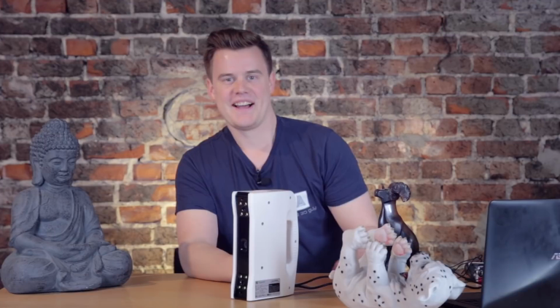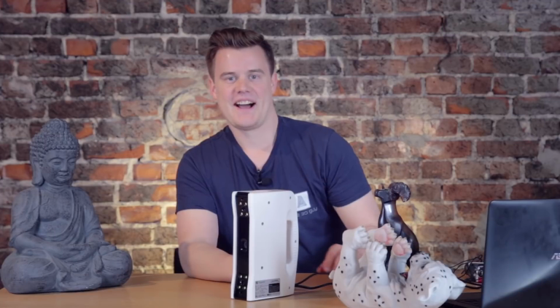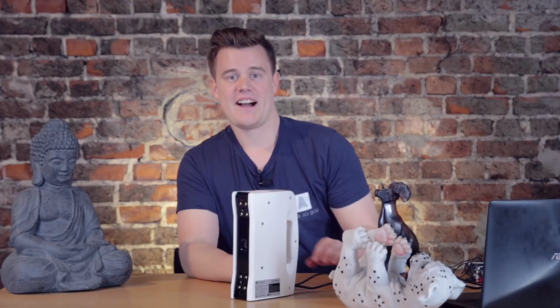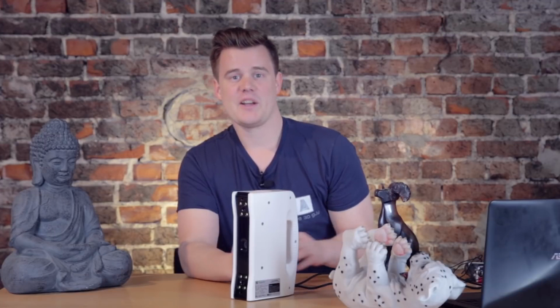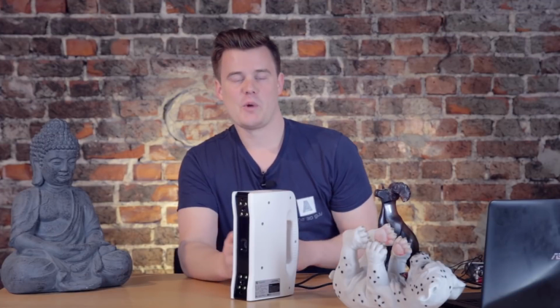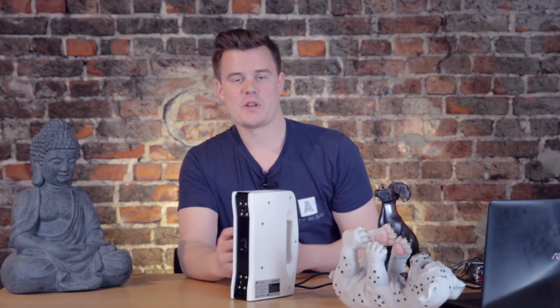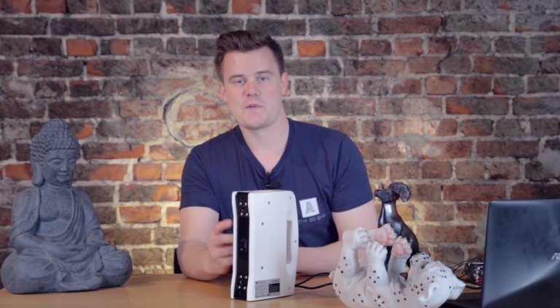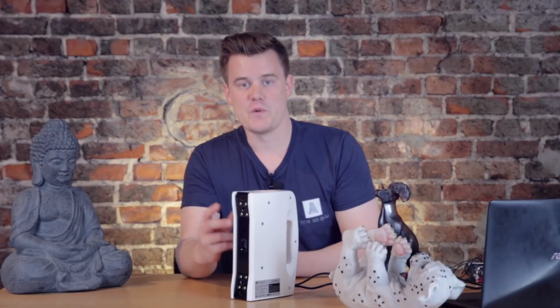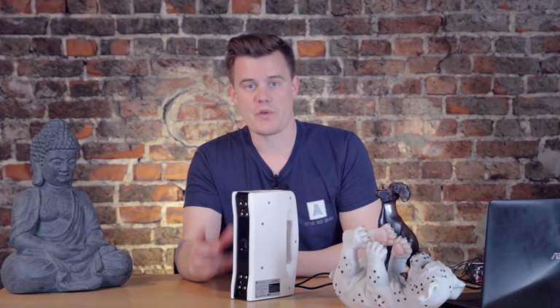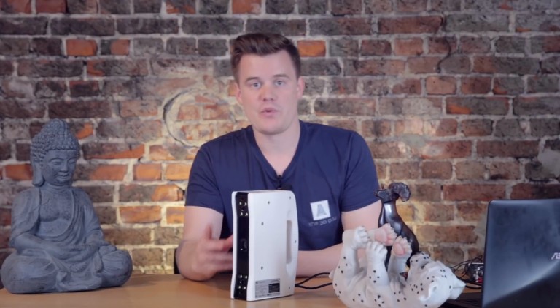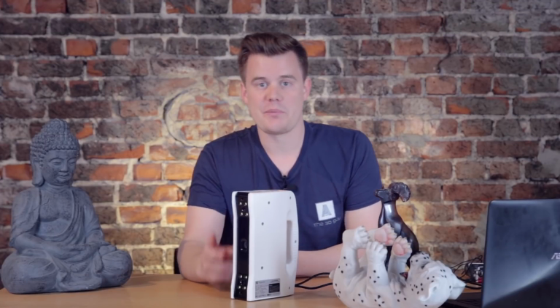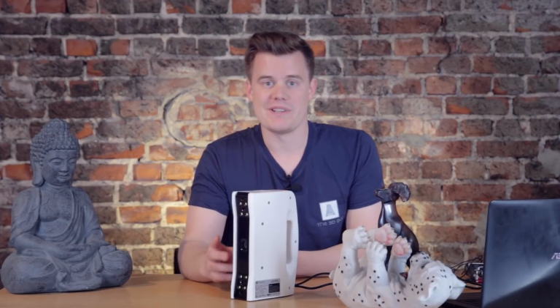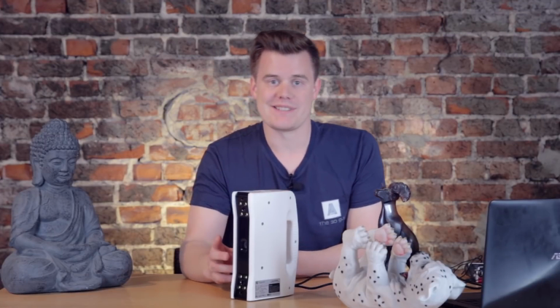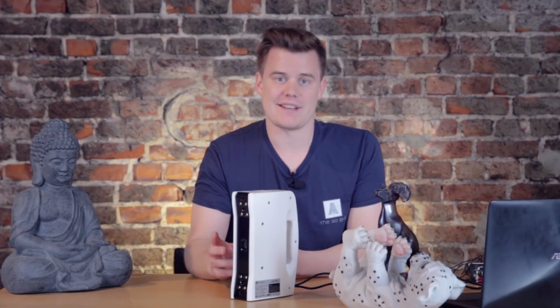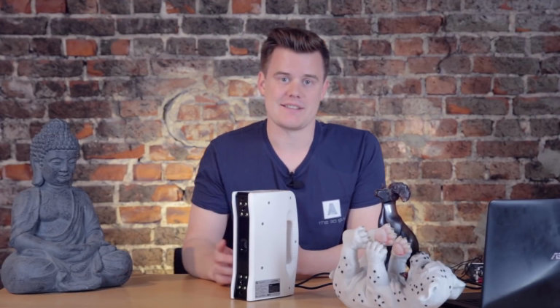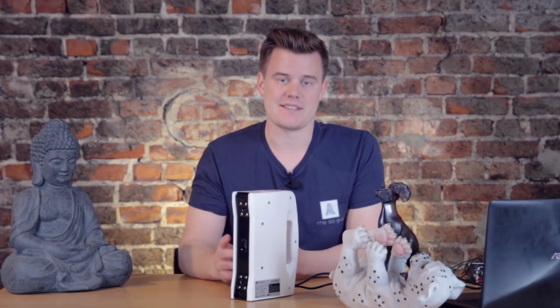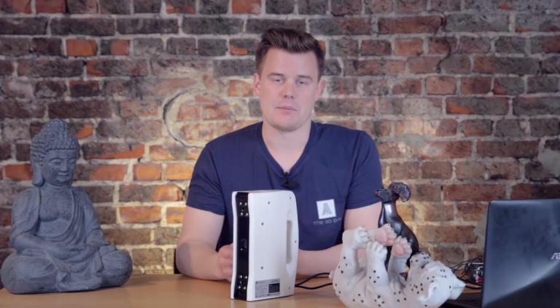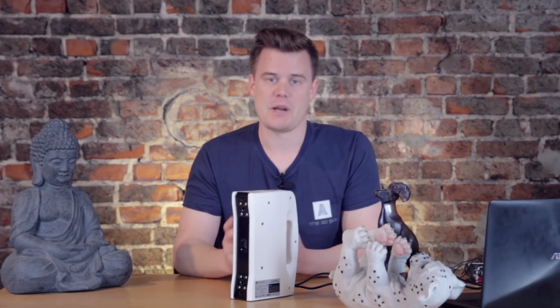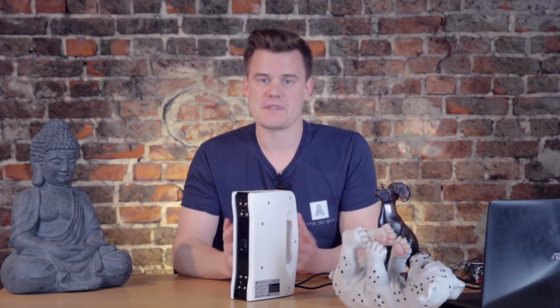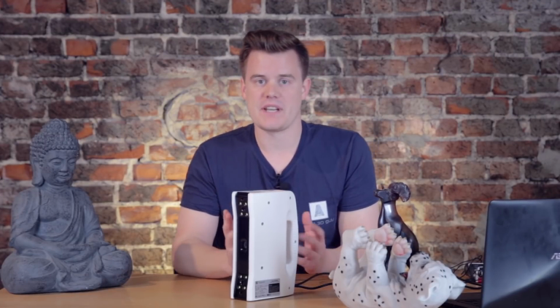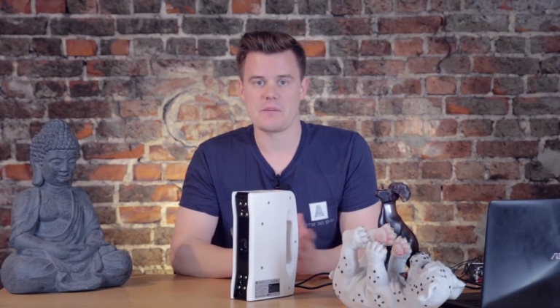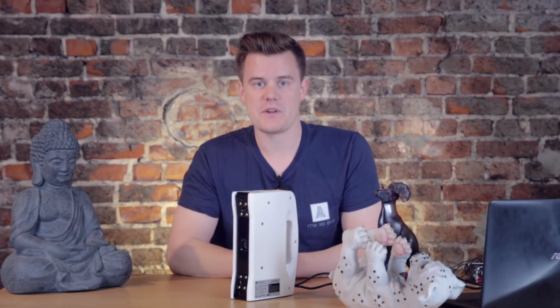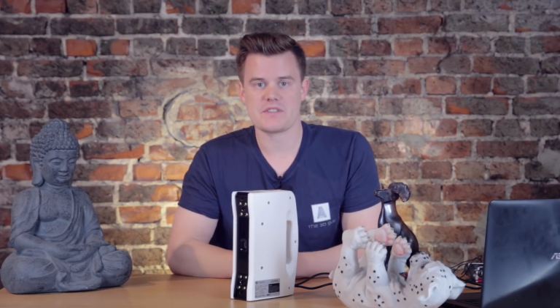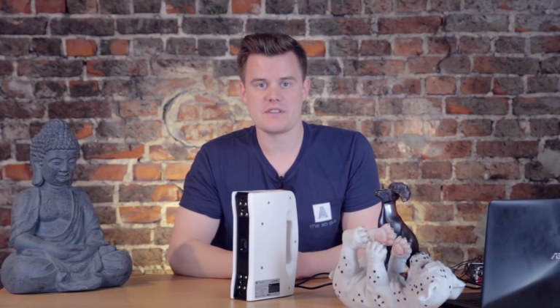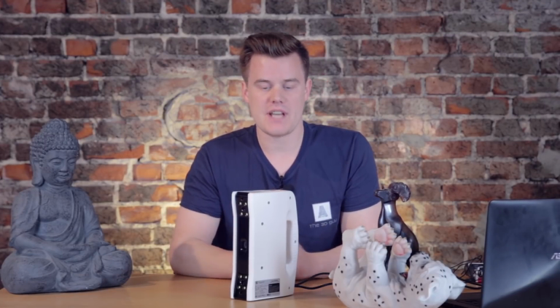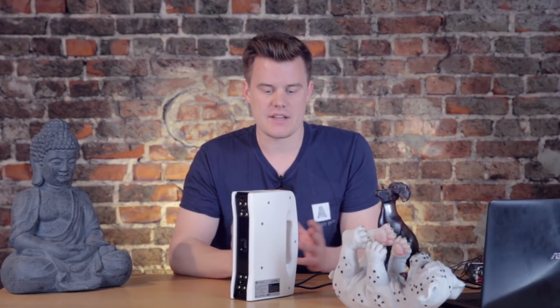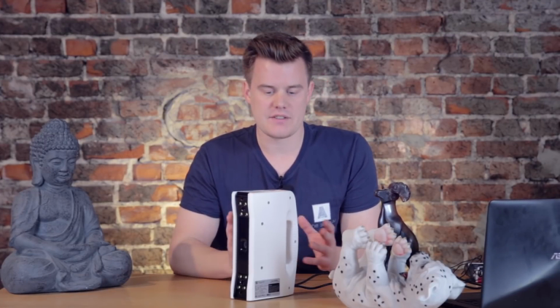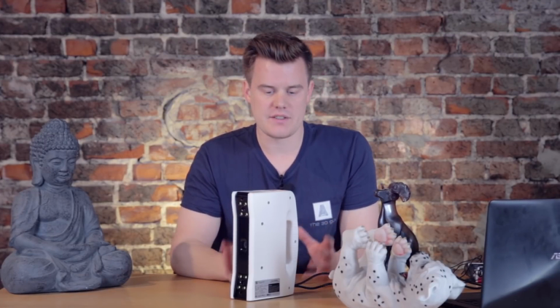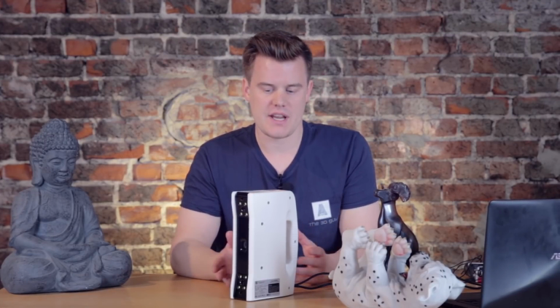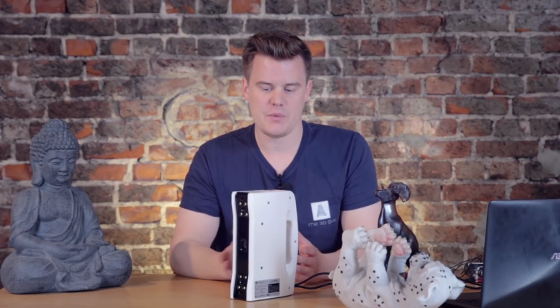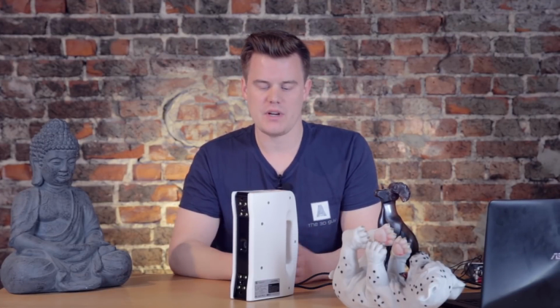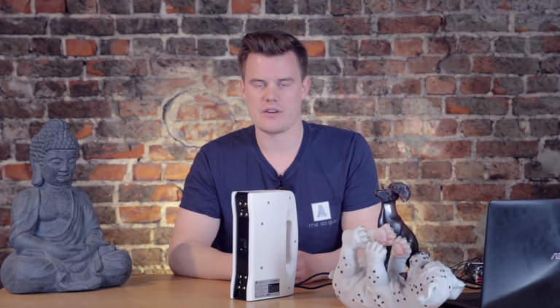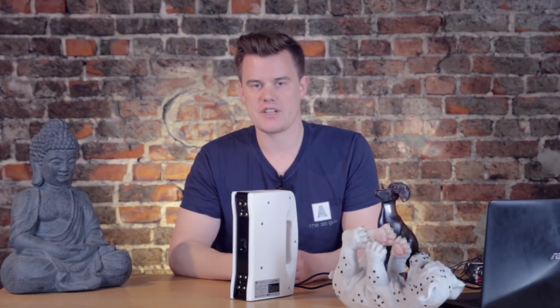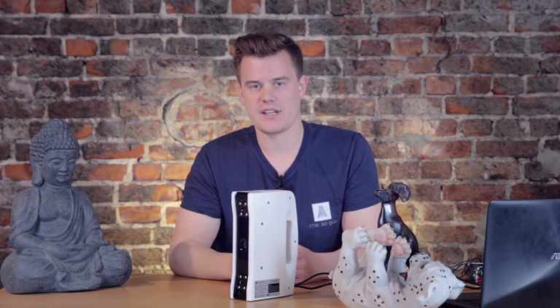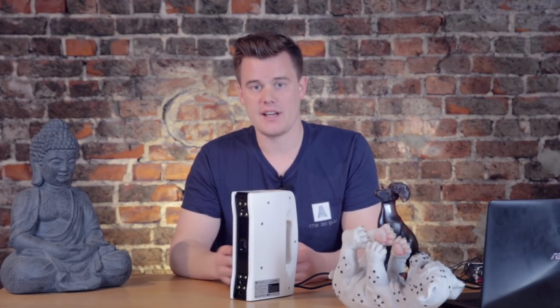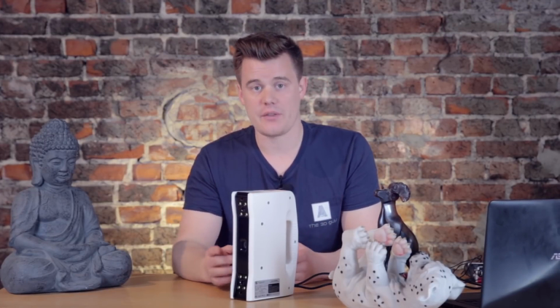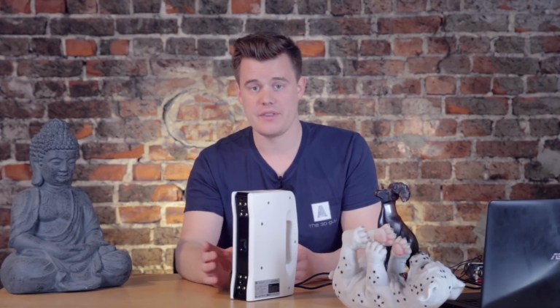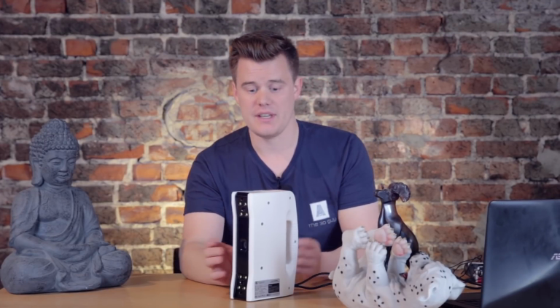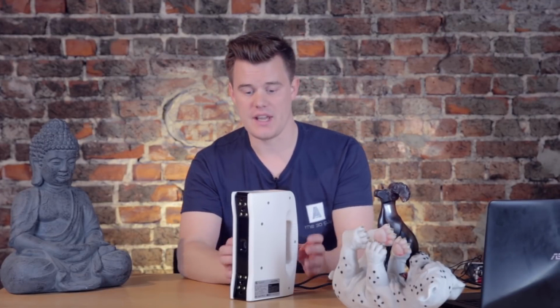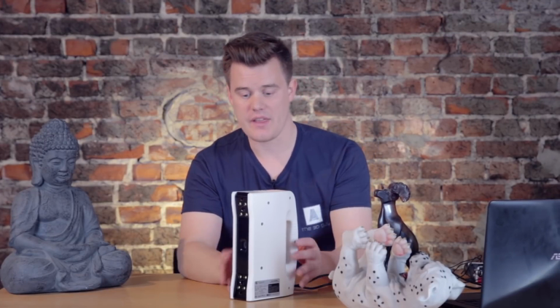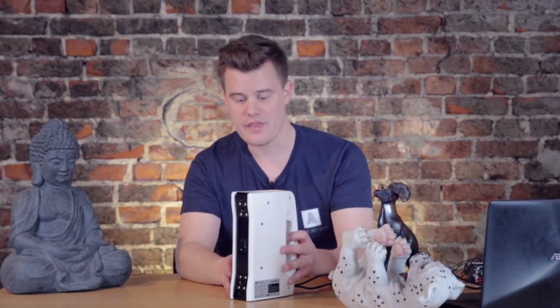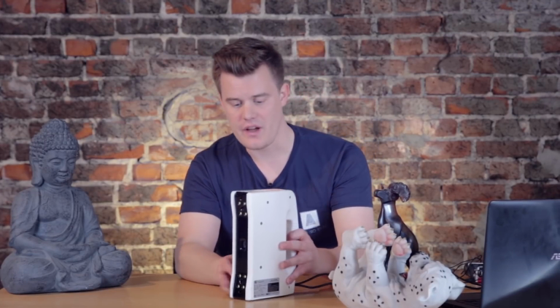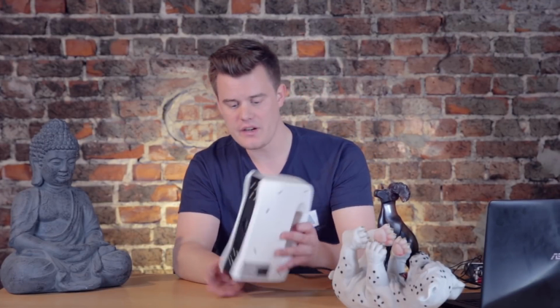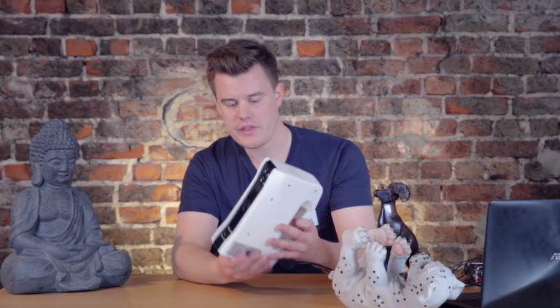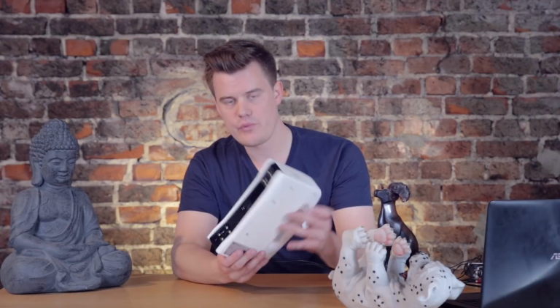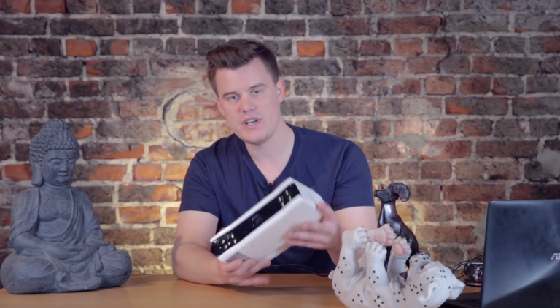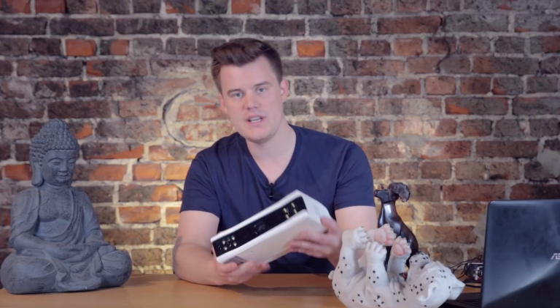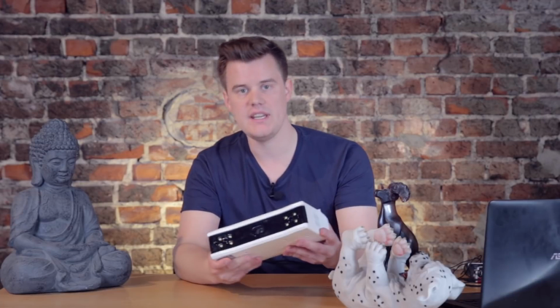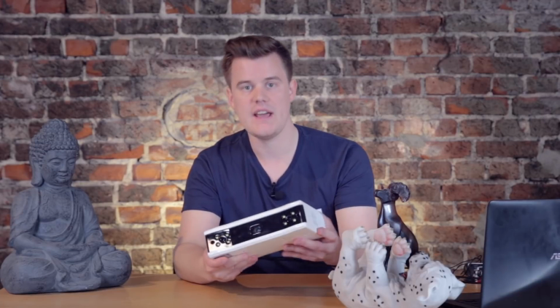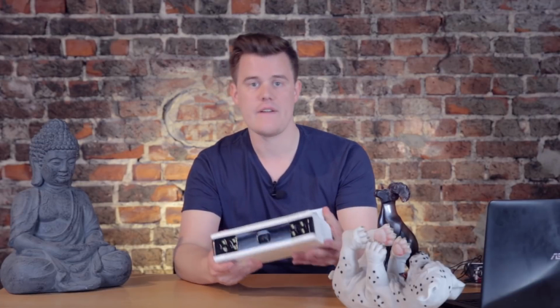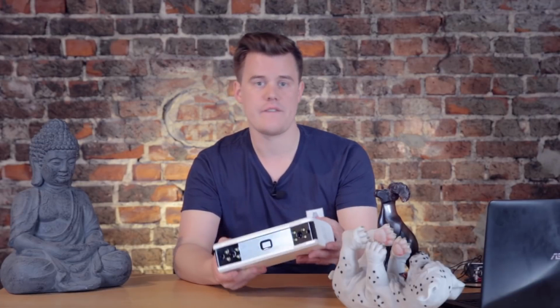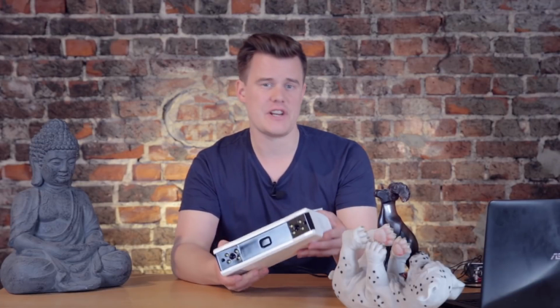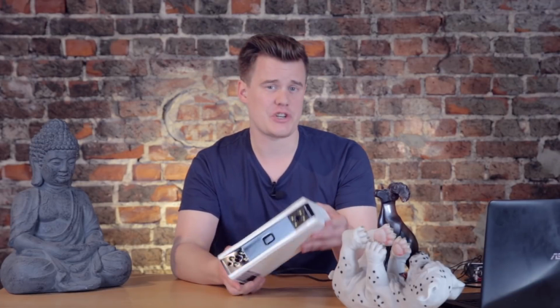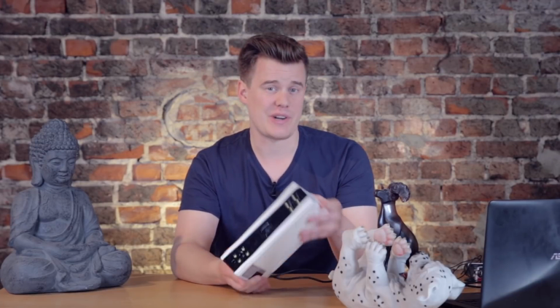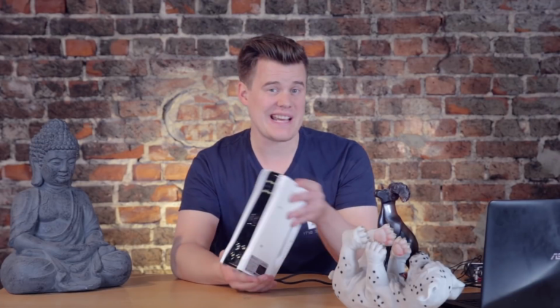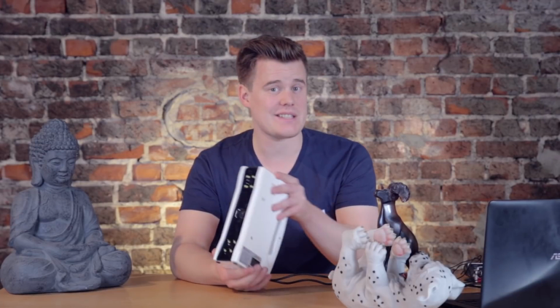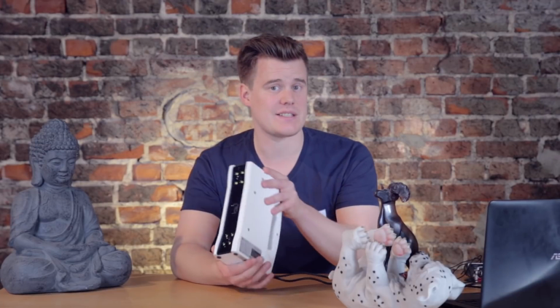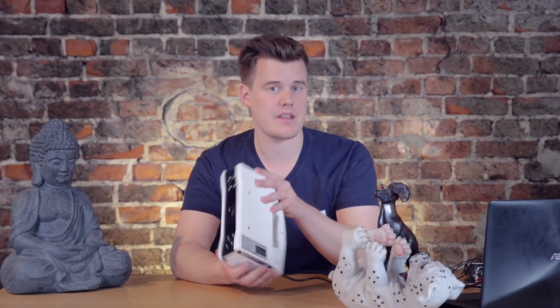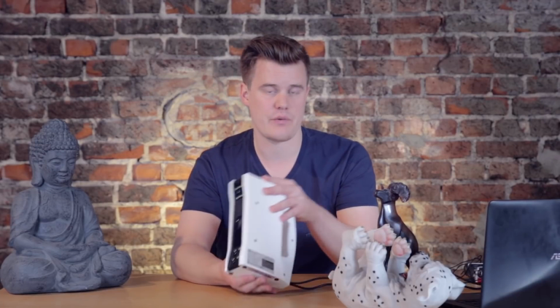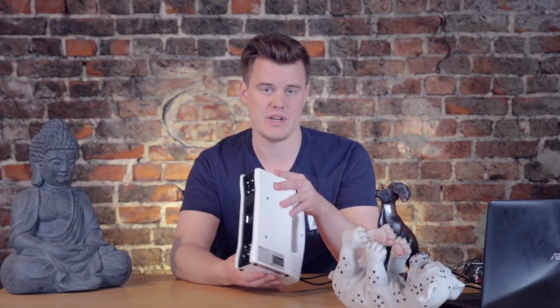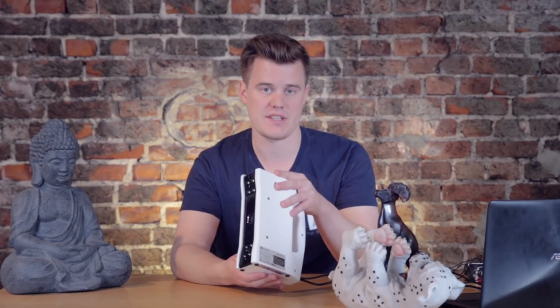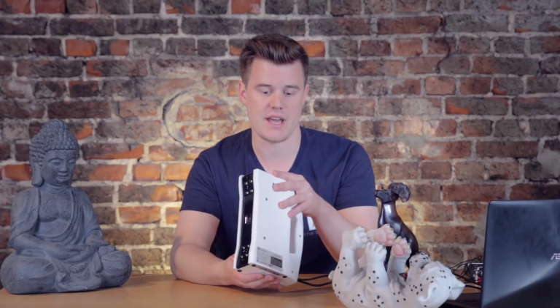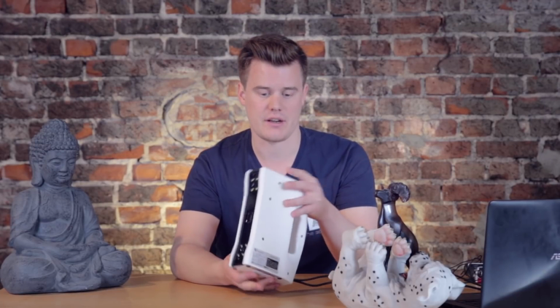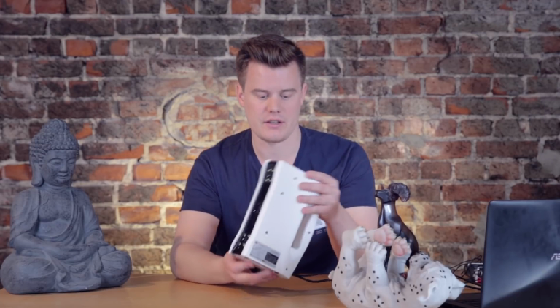Hi and welcome to 3D Print Tech Design. My name is Anton Monsson and today we are checking out the Thunk 3D Figure S 3D Scanner.